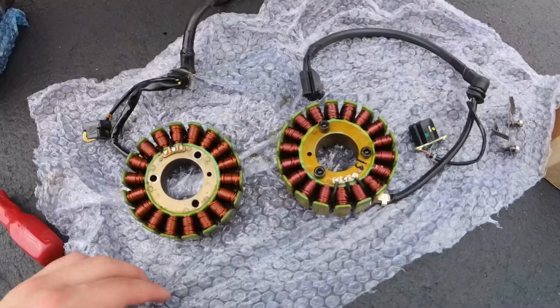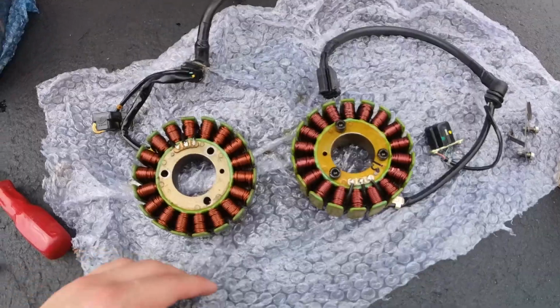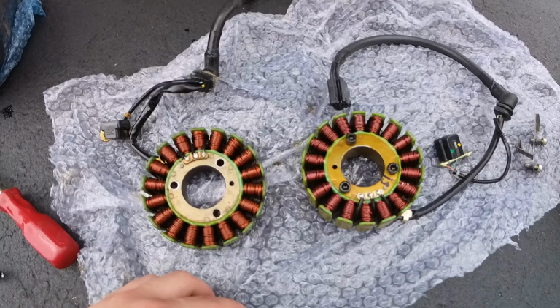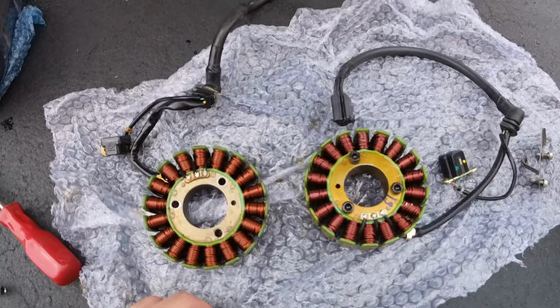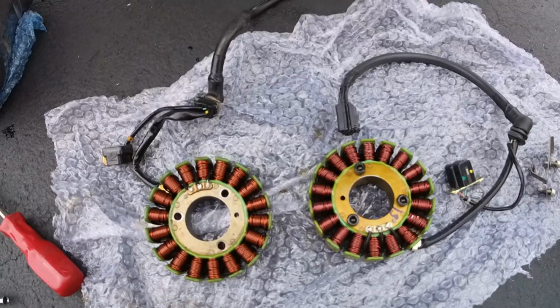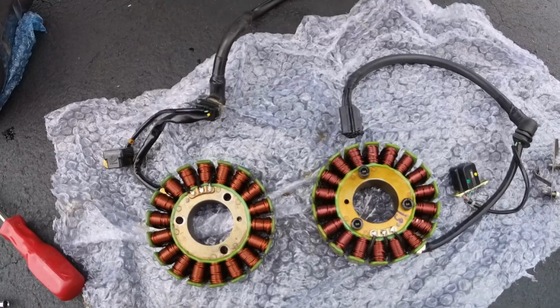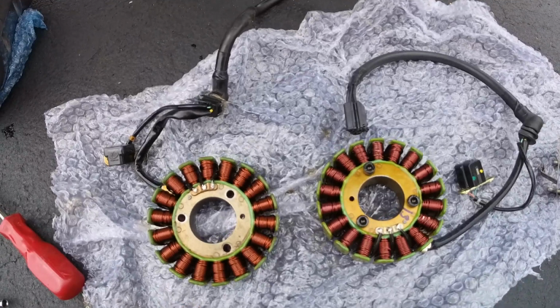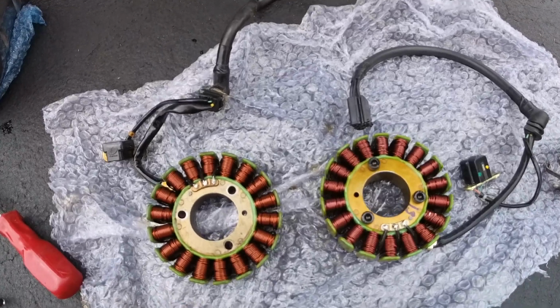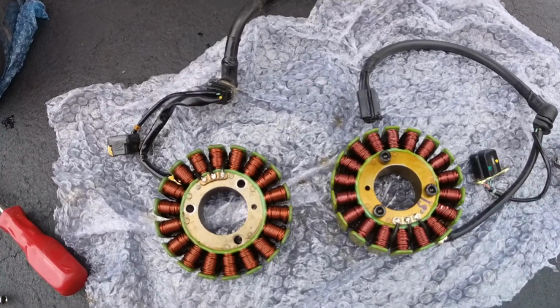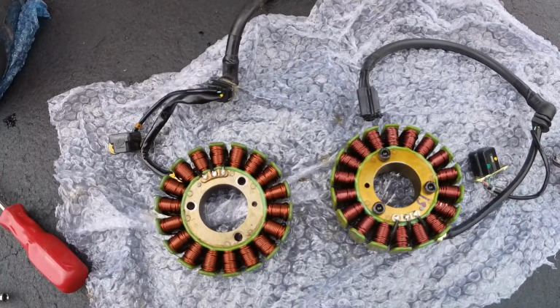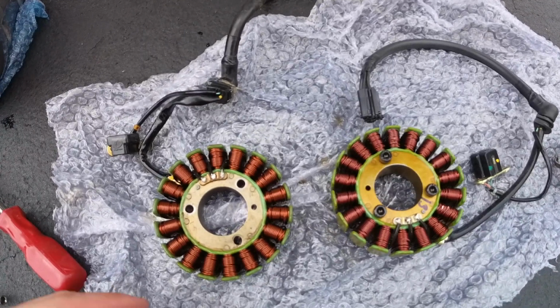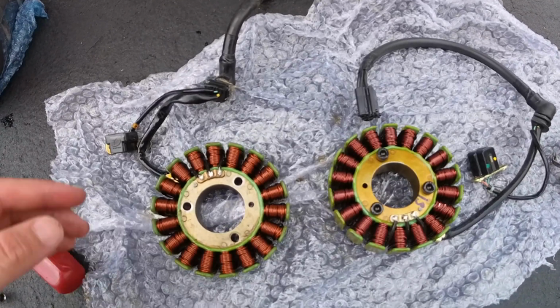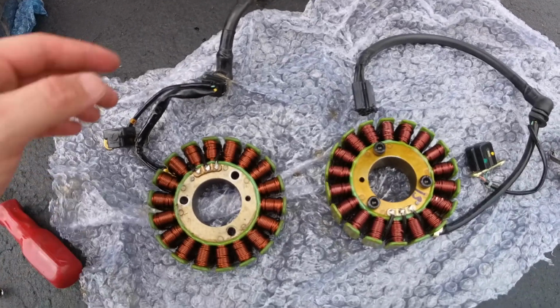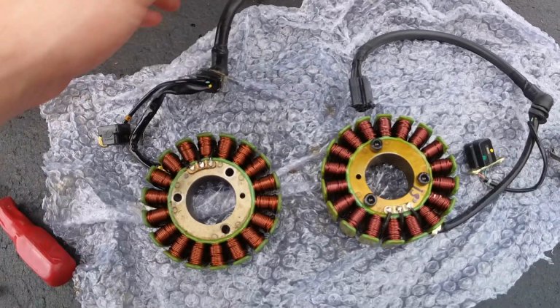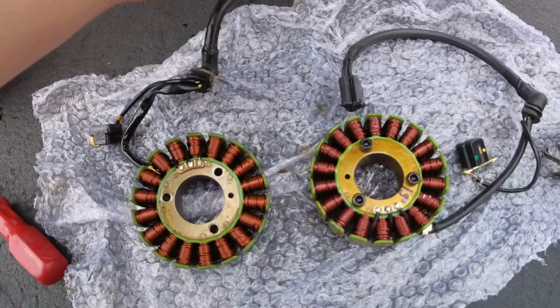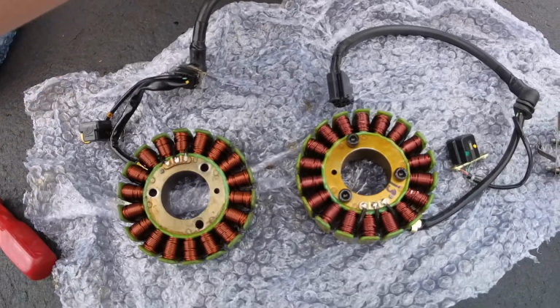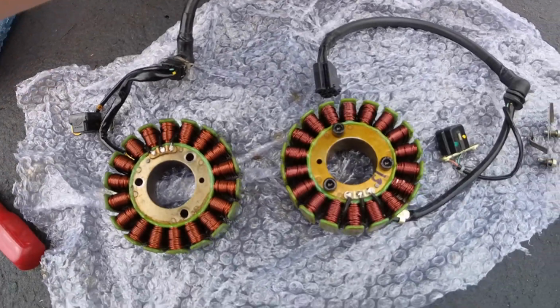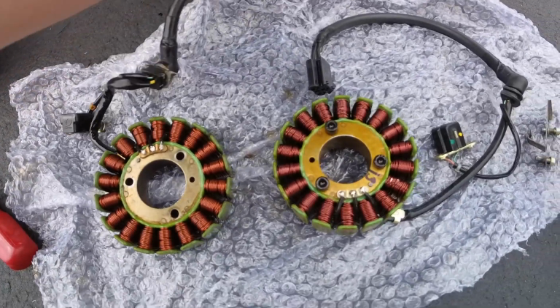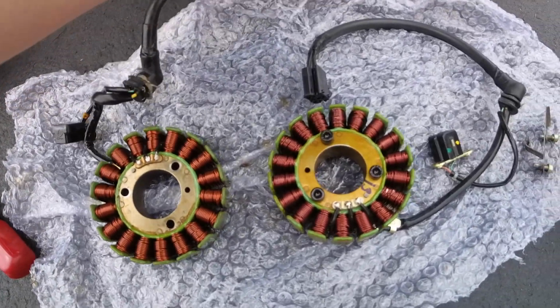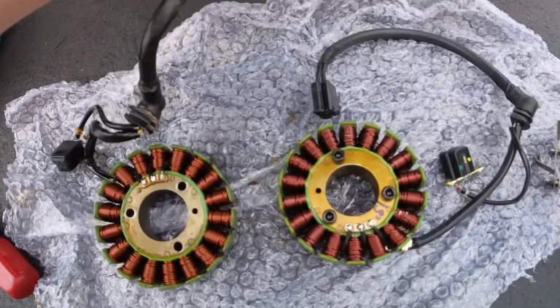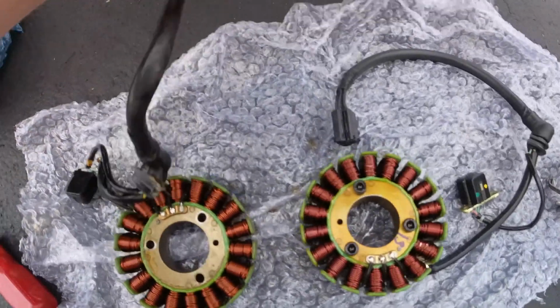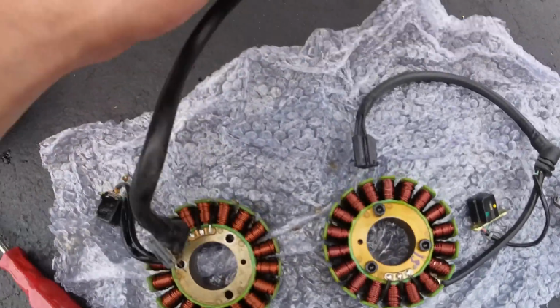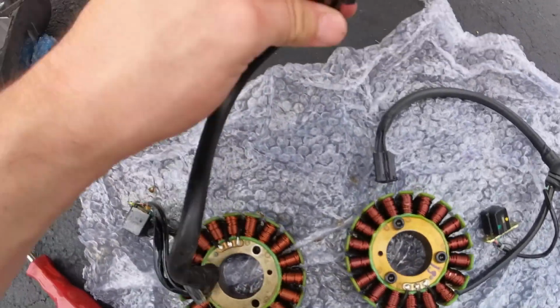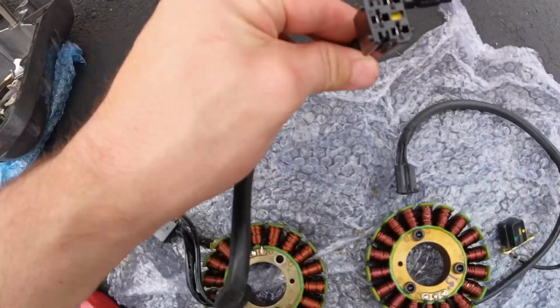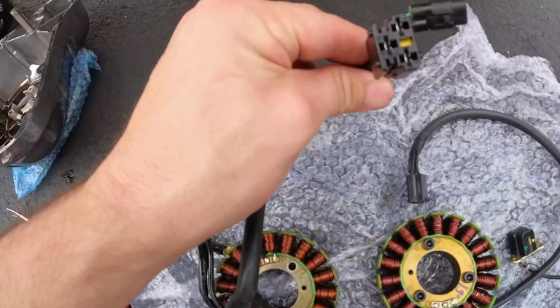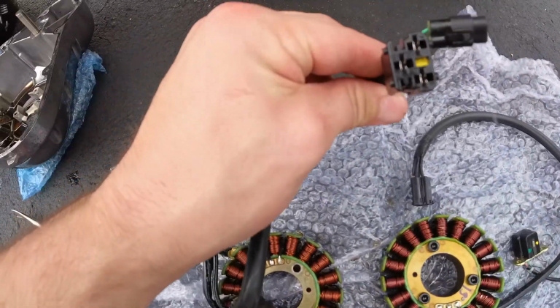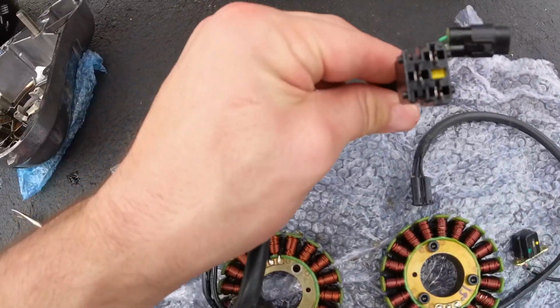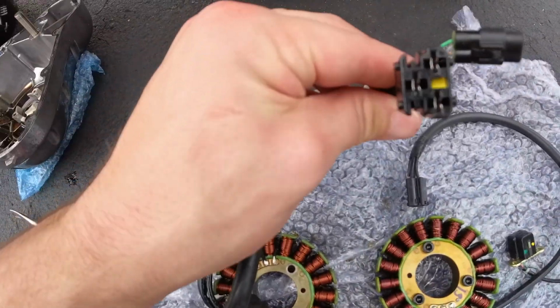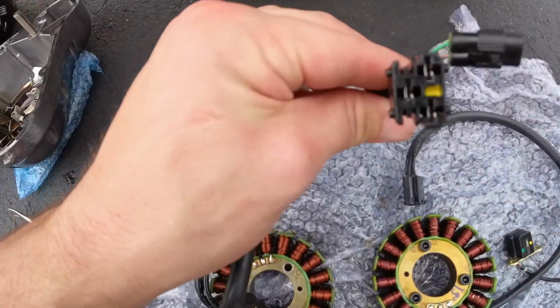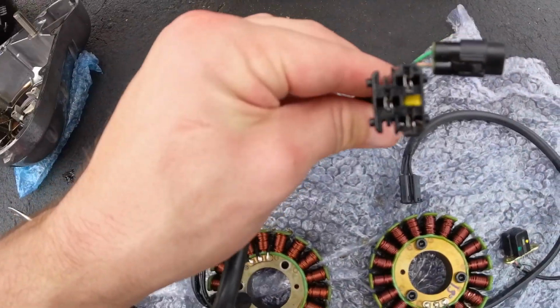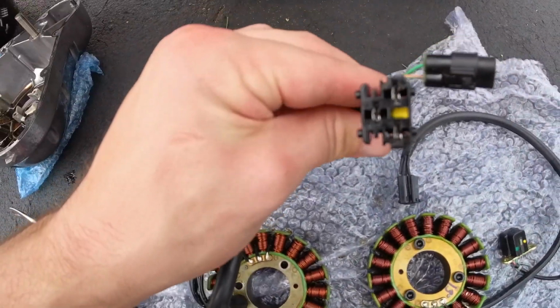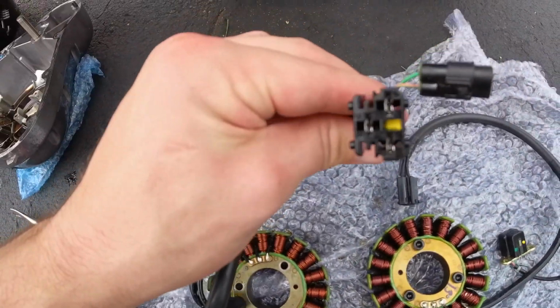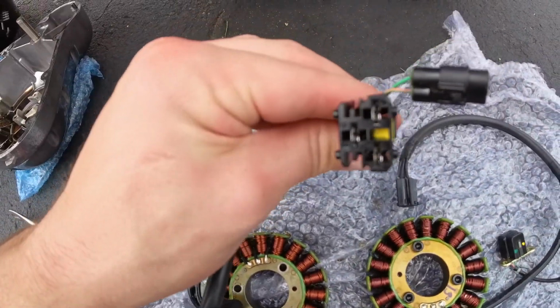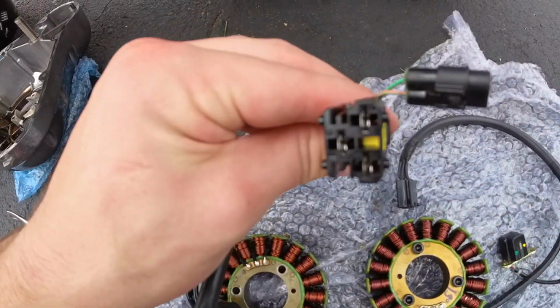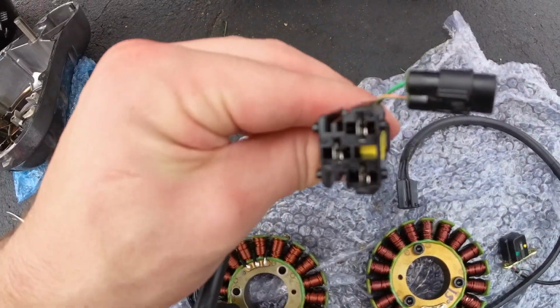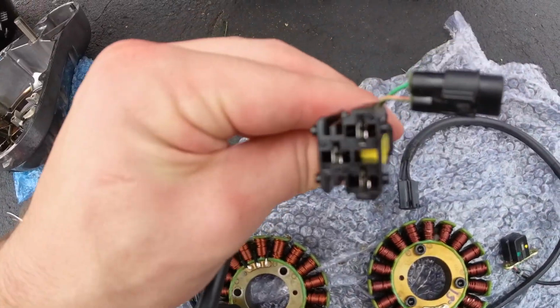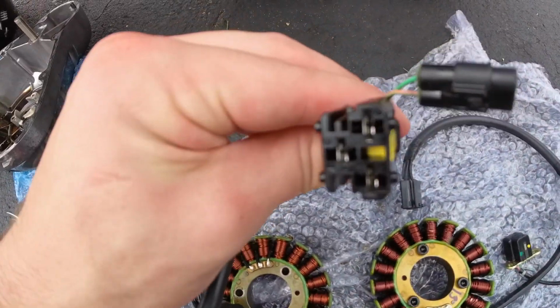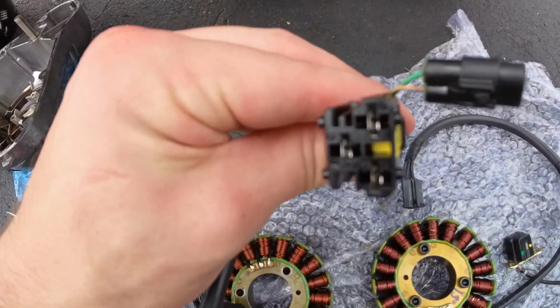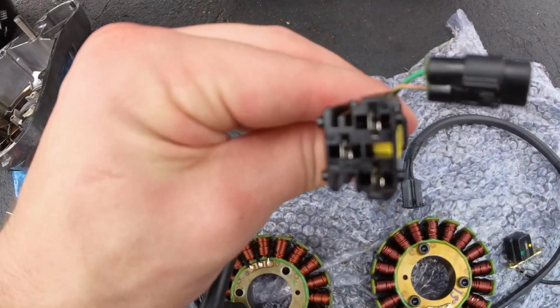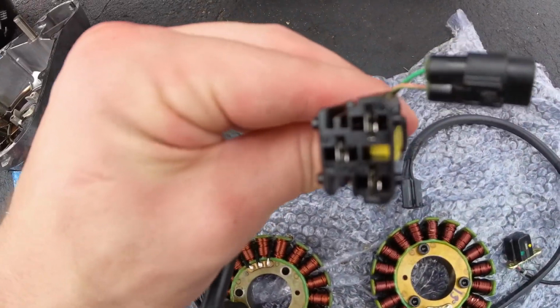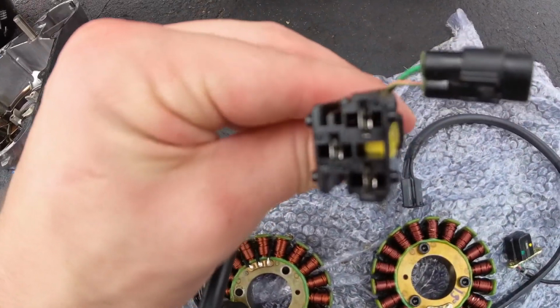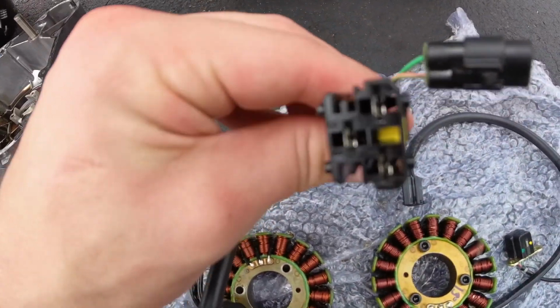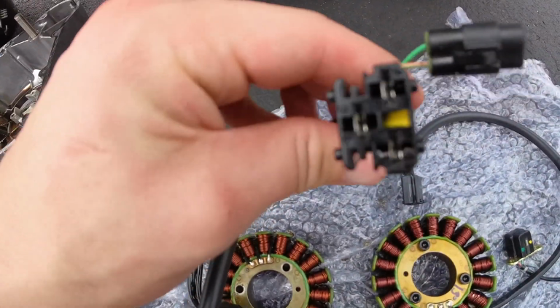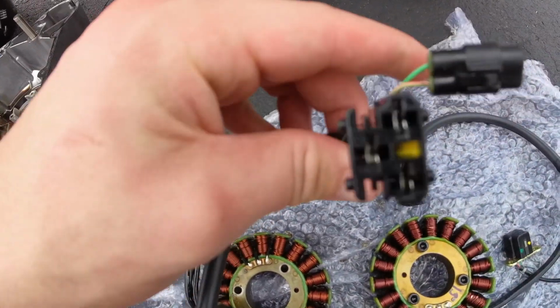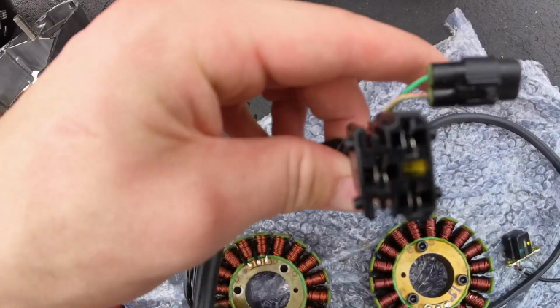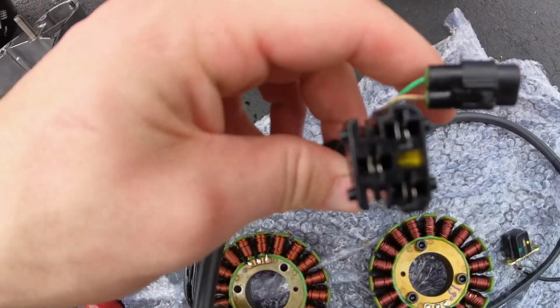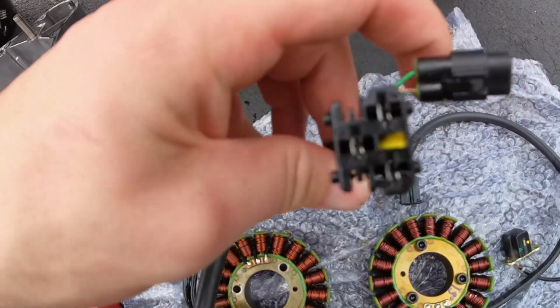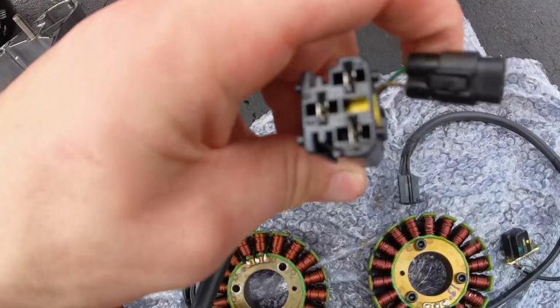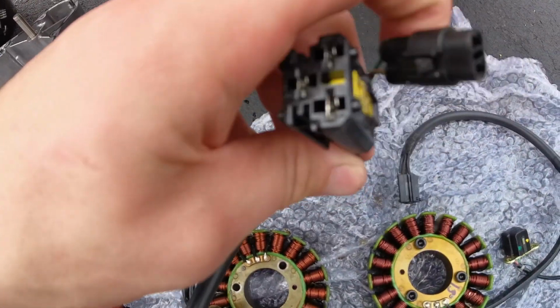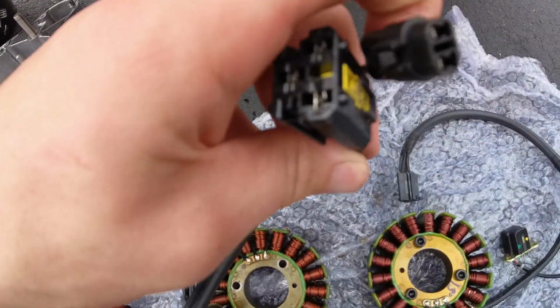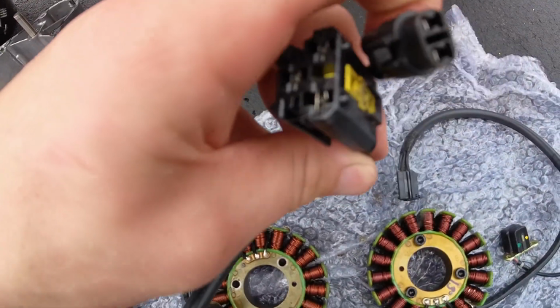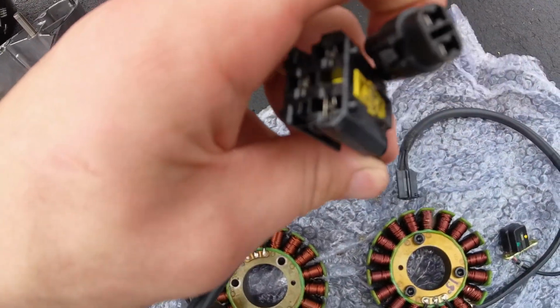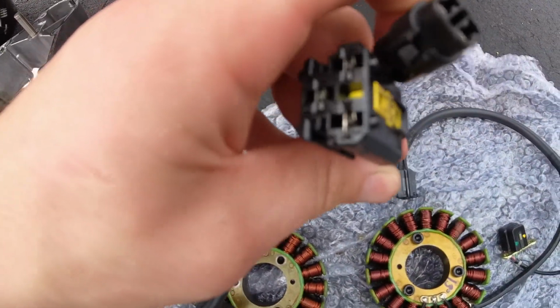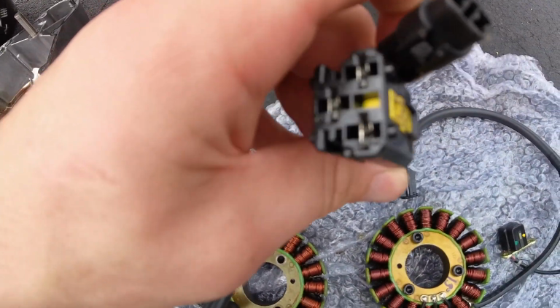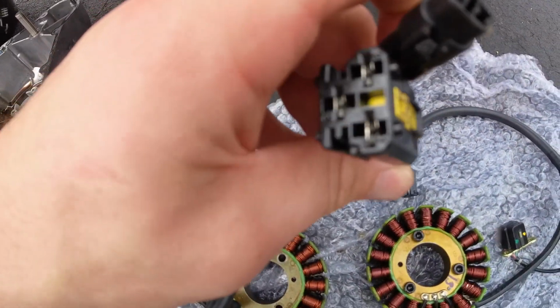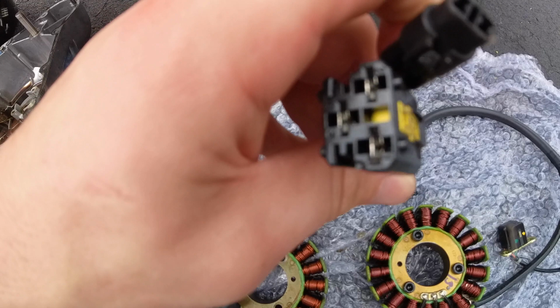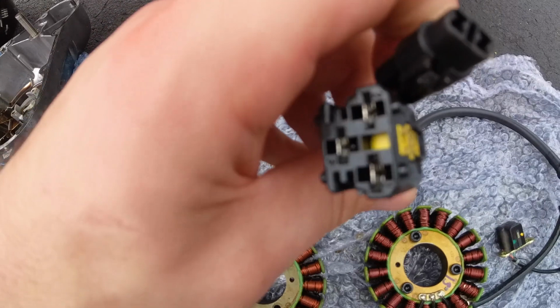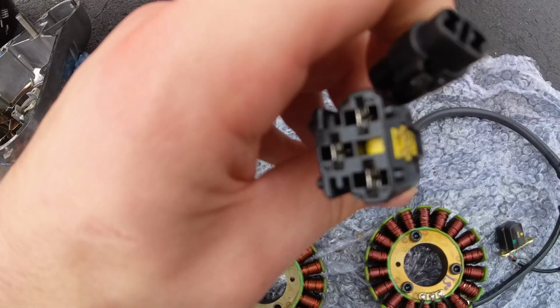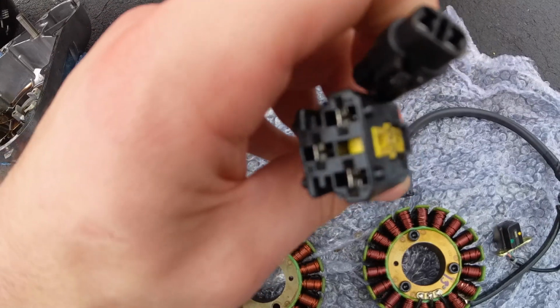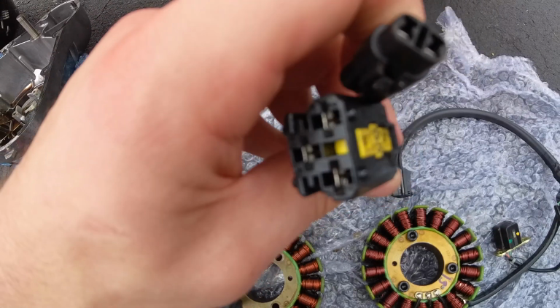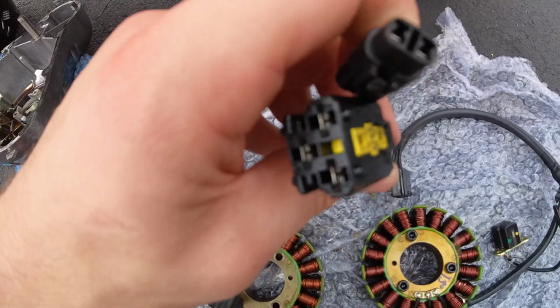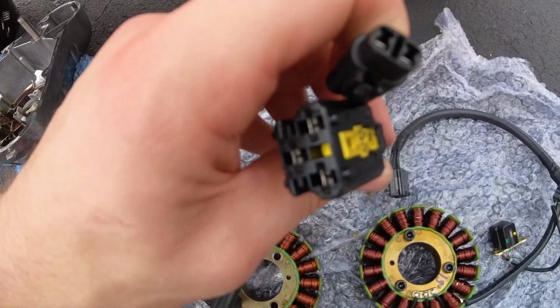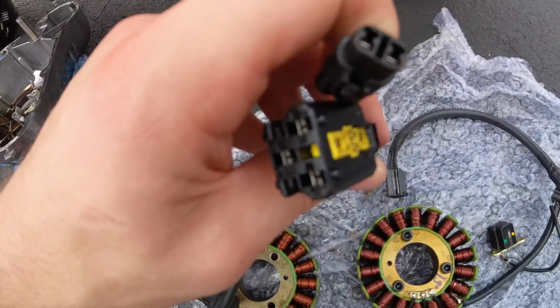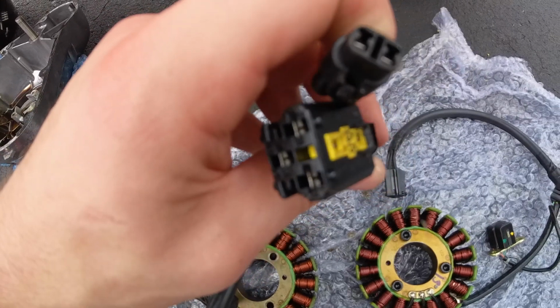Before installing your new stator, make sure that it is the exact same as the one you just took out.